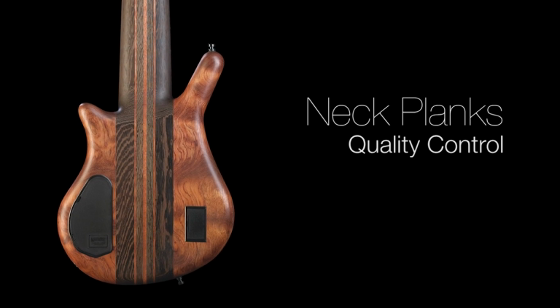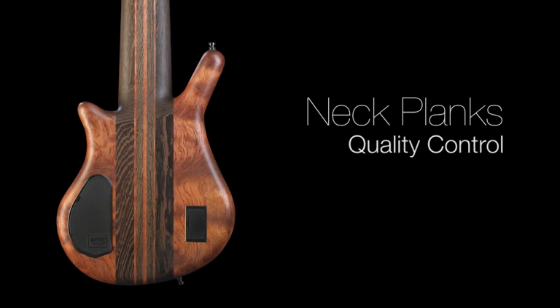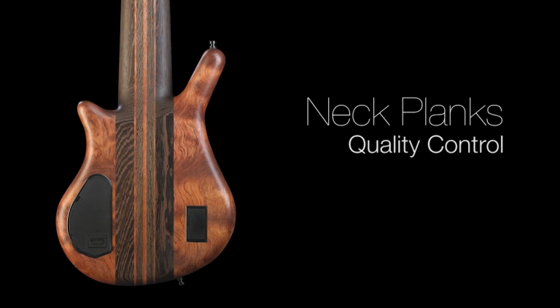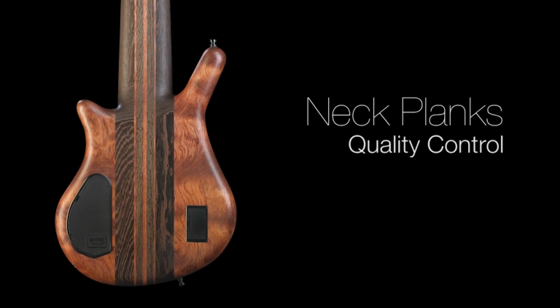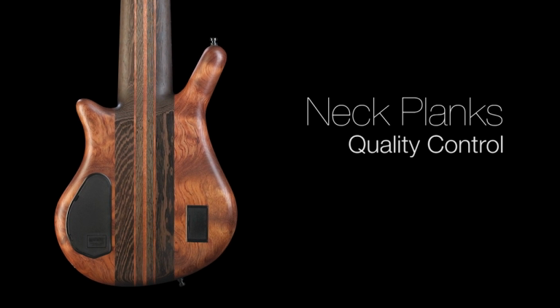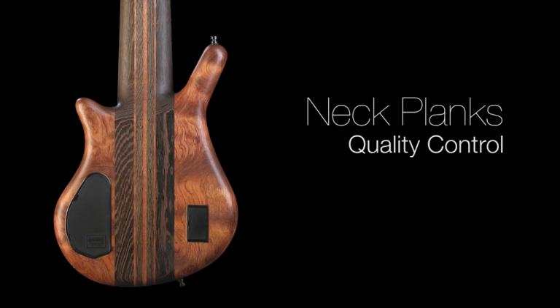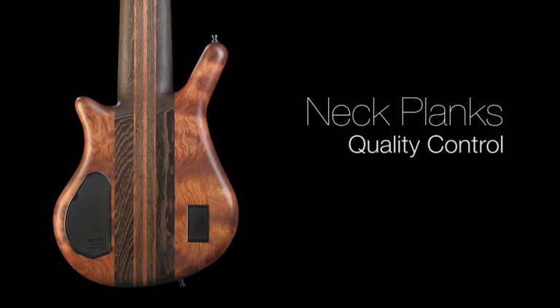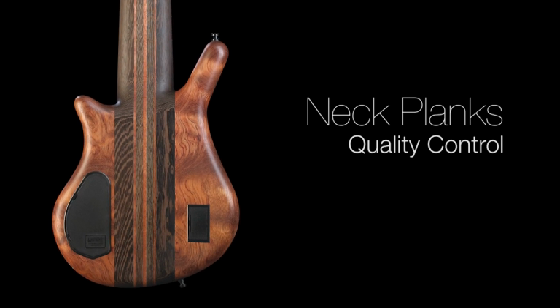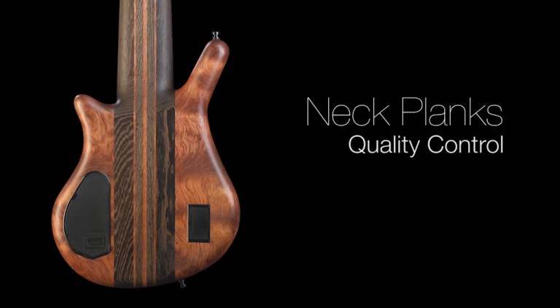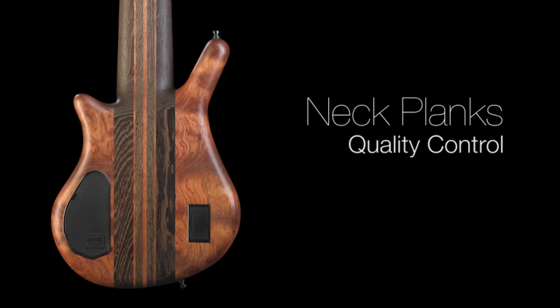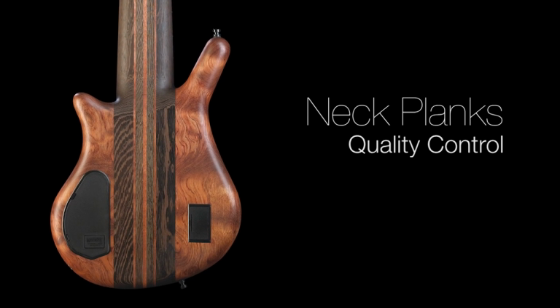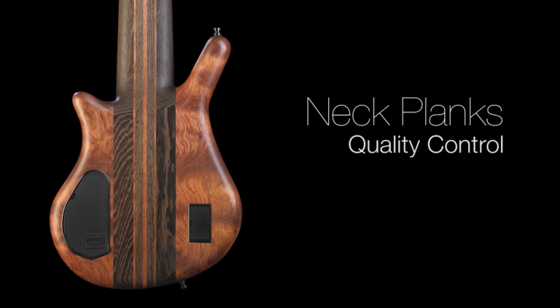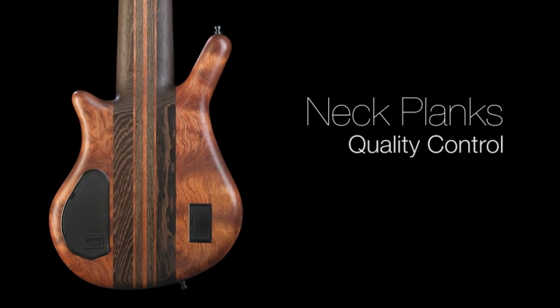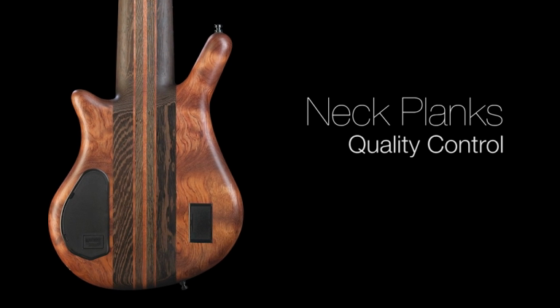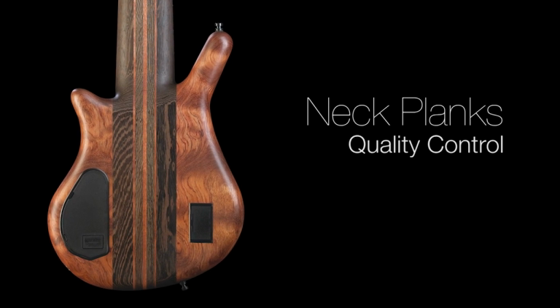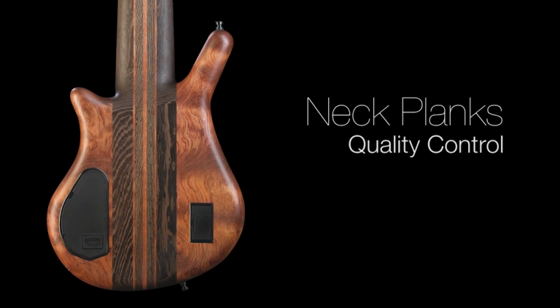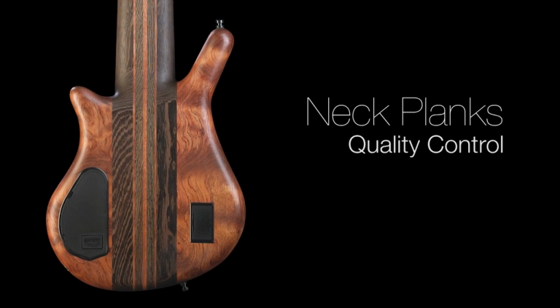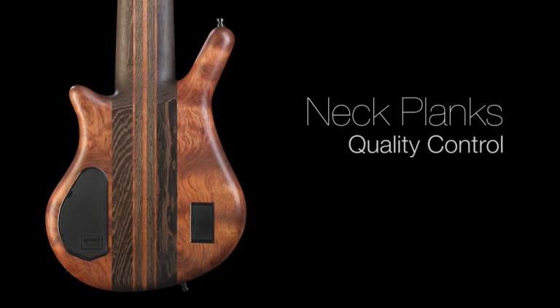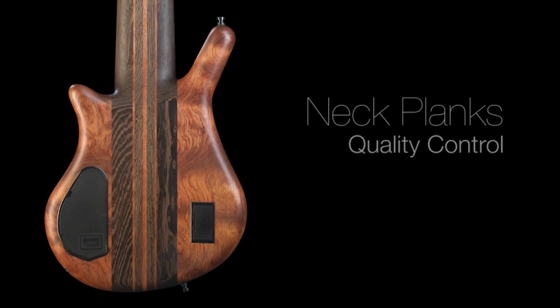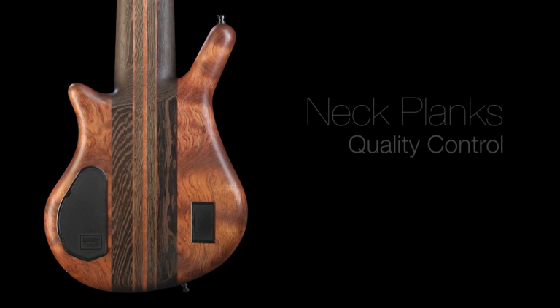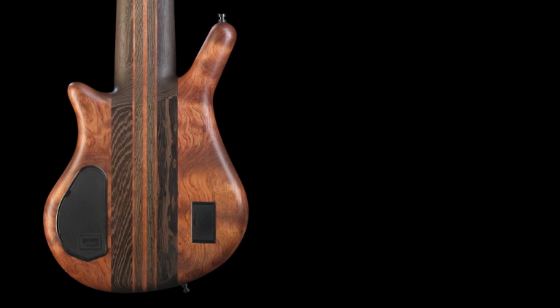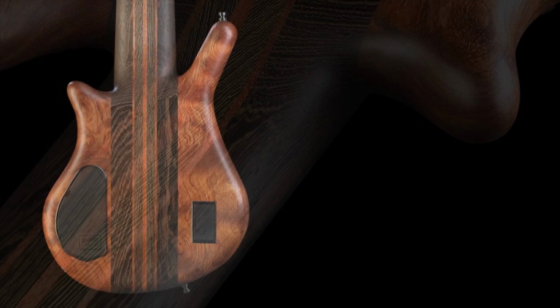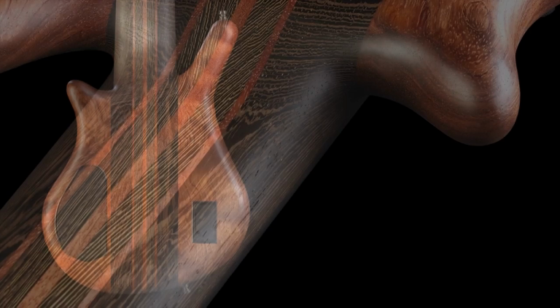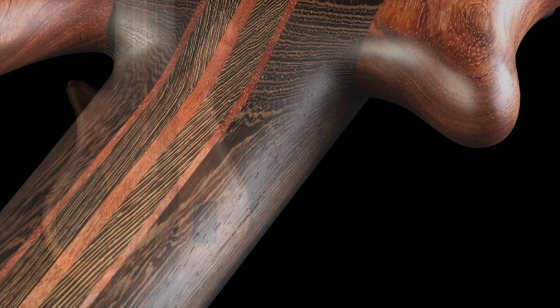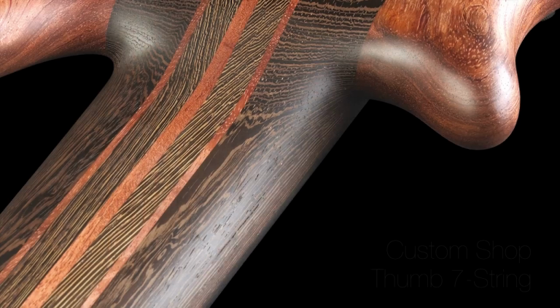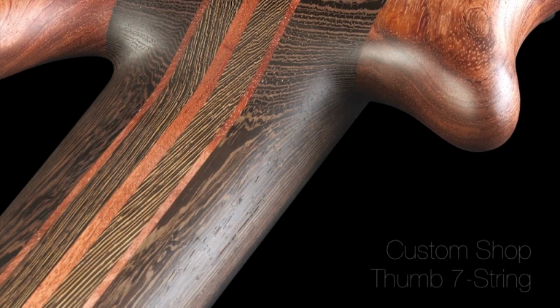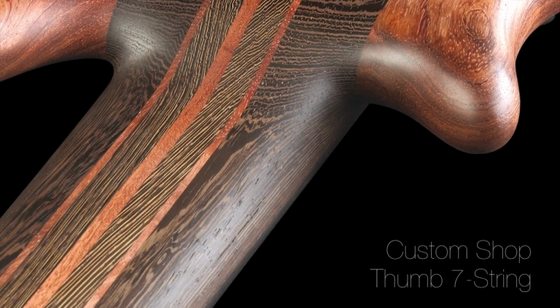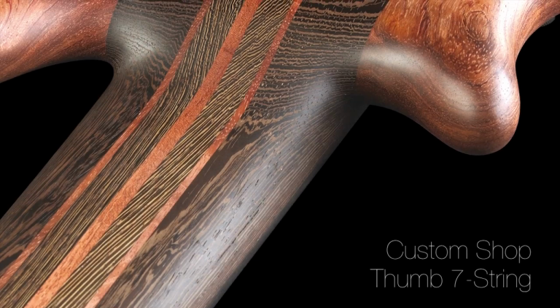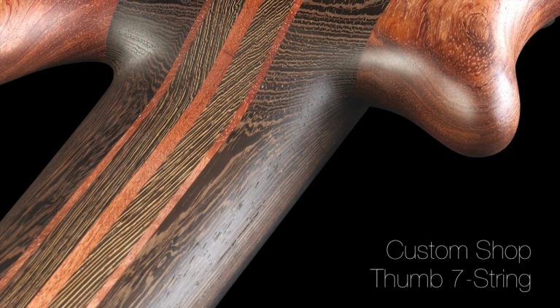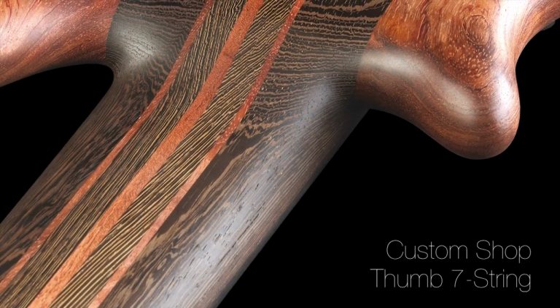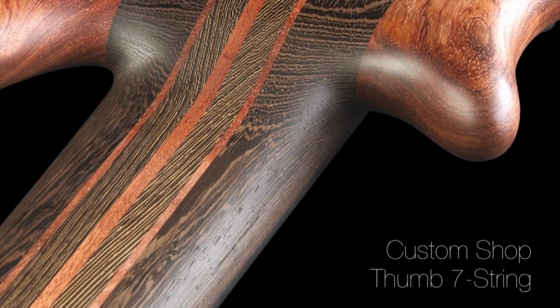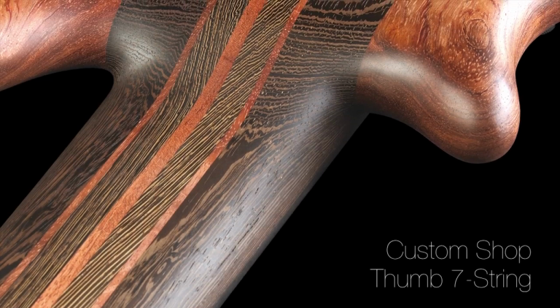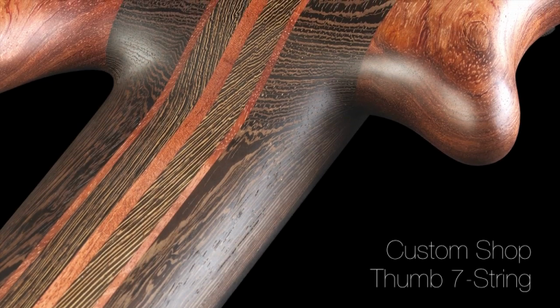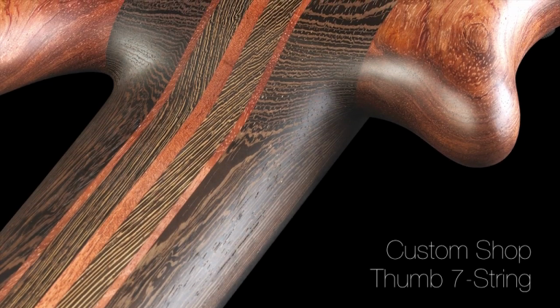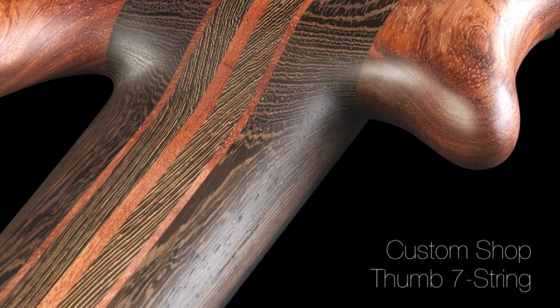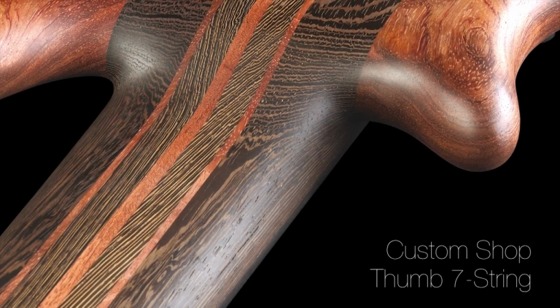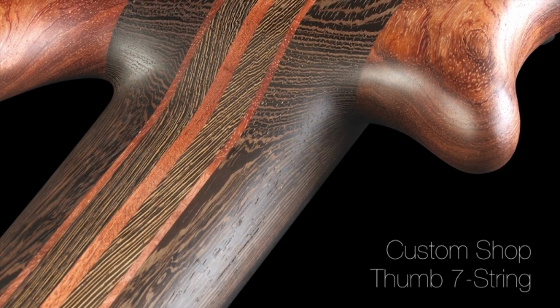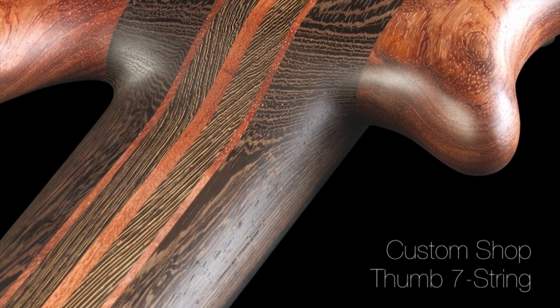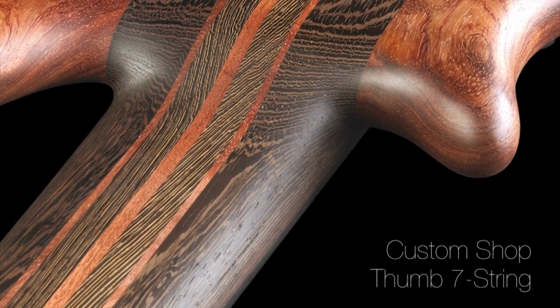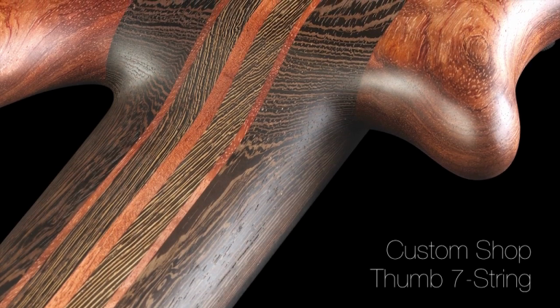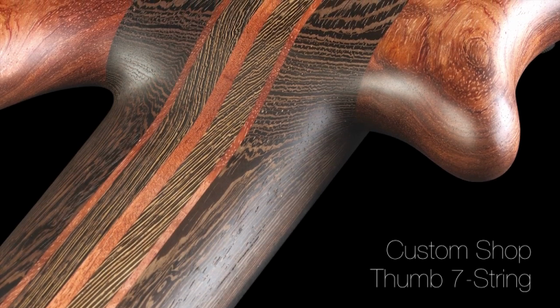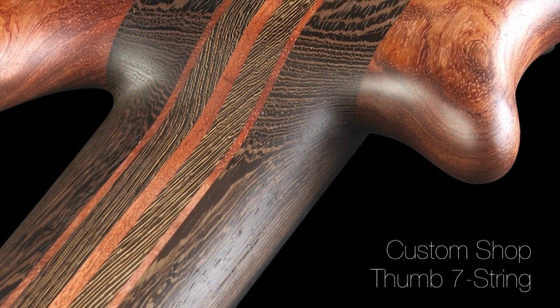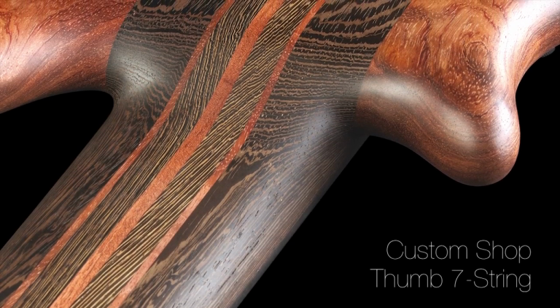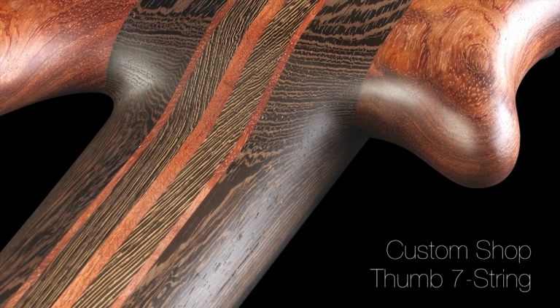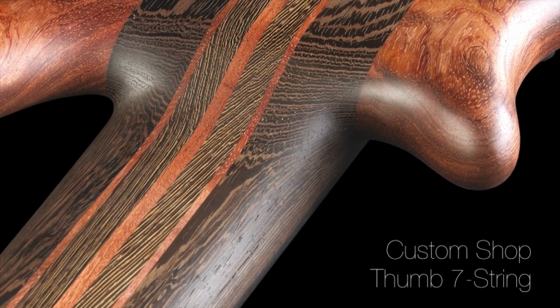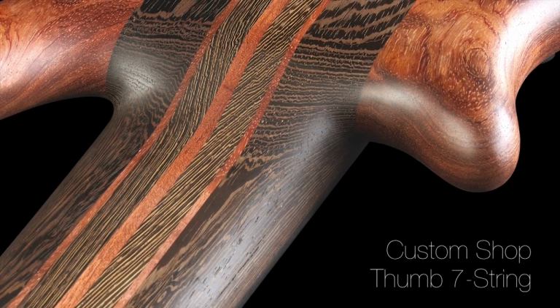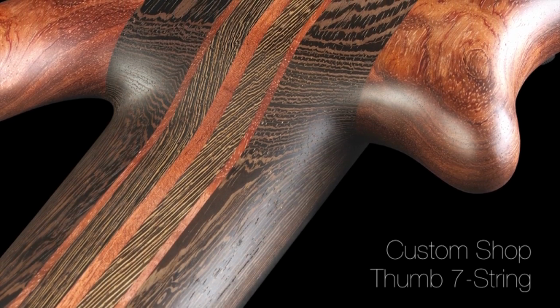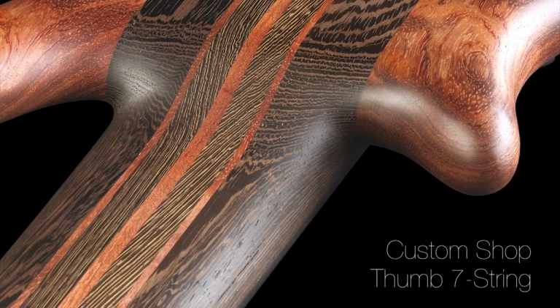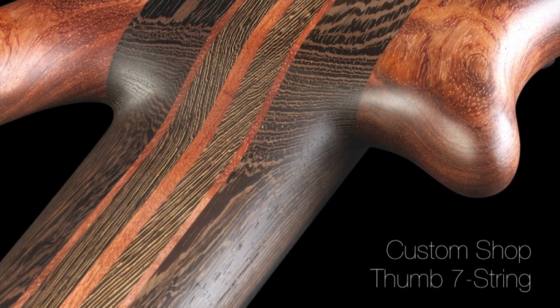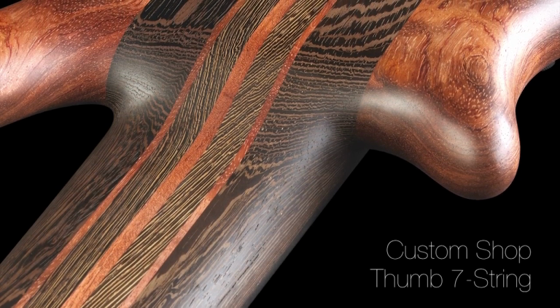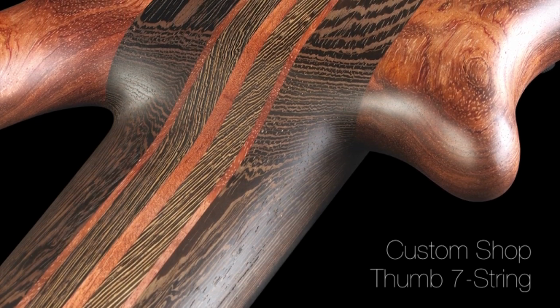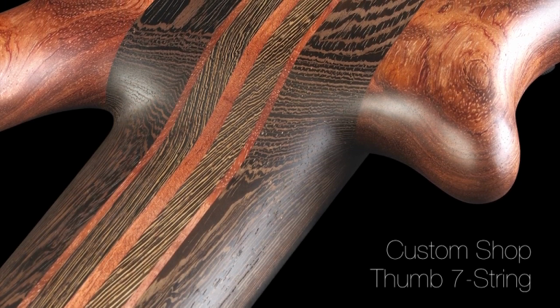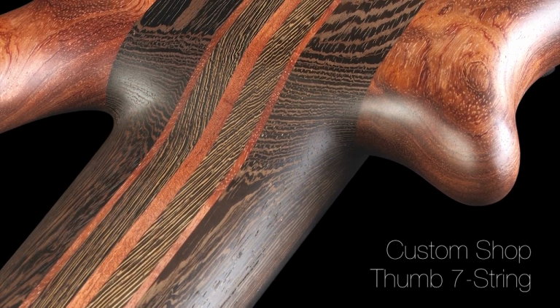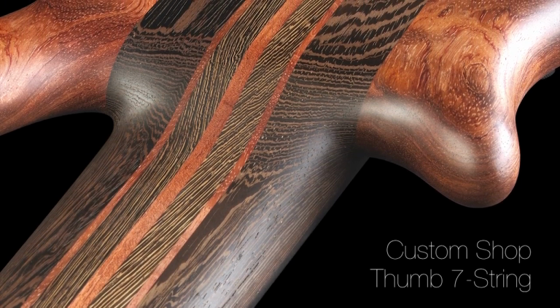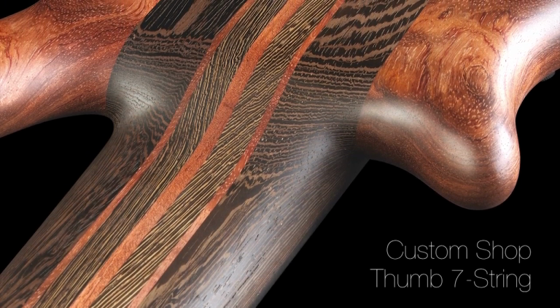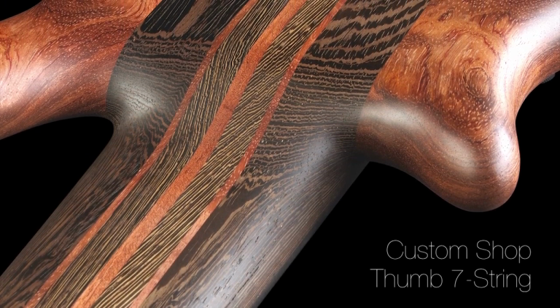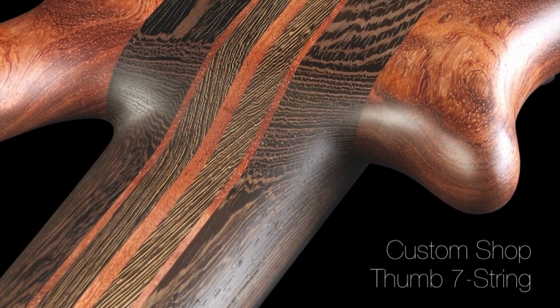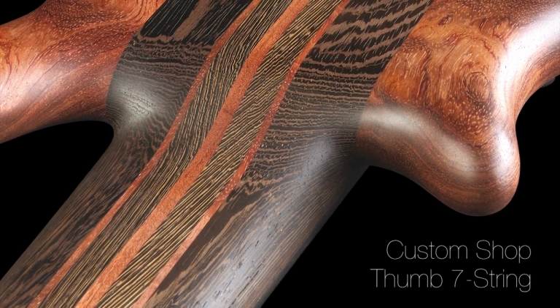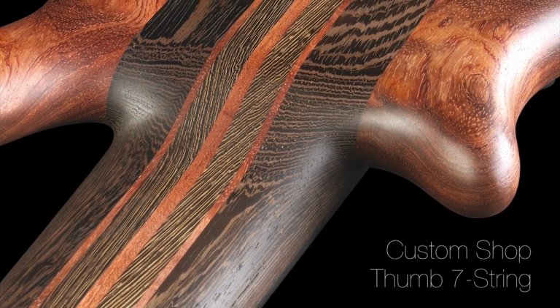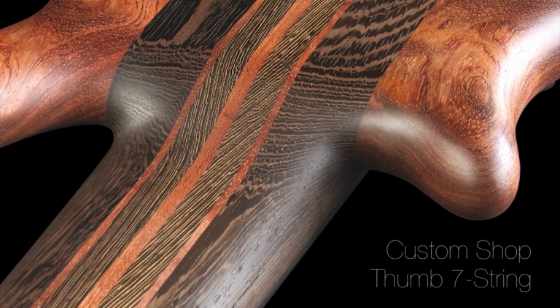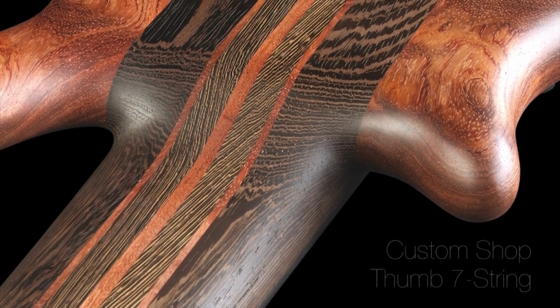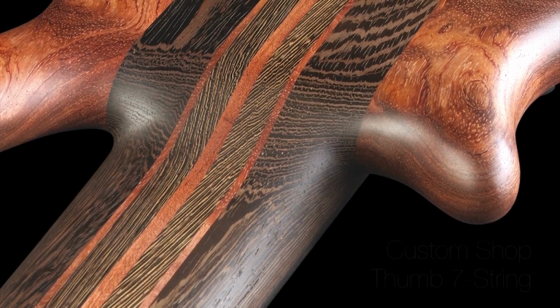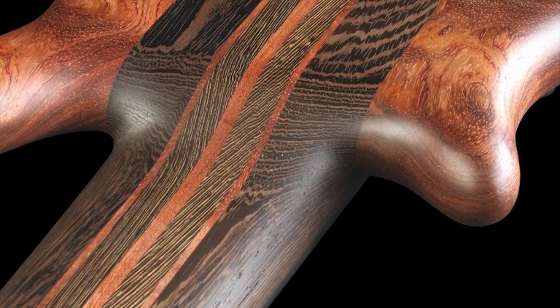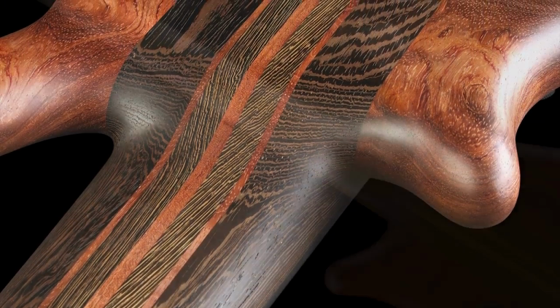Ever wonder how Warwick makes their perfect multi-piece necks? Achieving such precision involves a quality control process unique to Warwick.